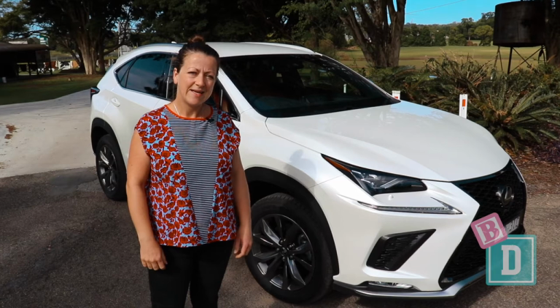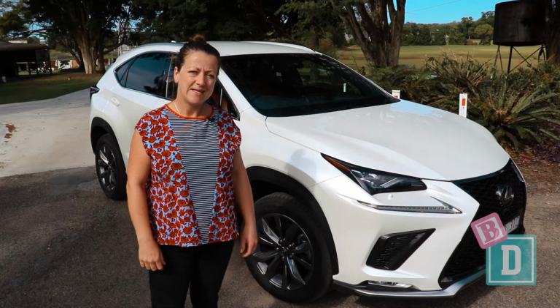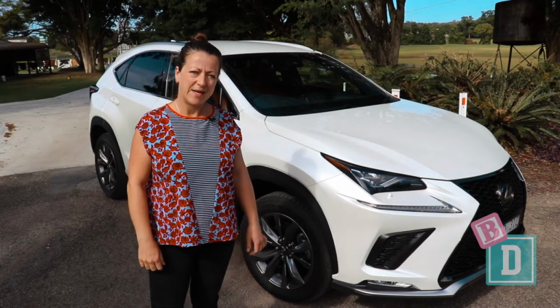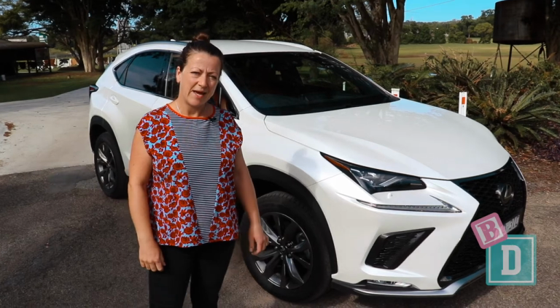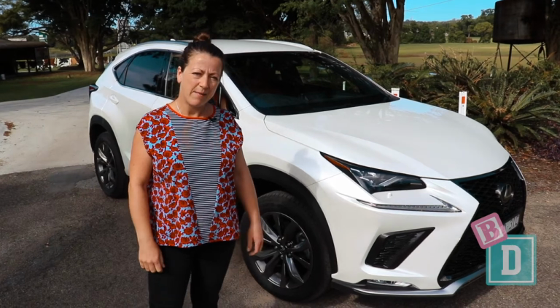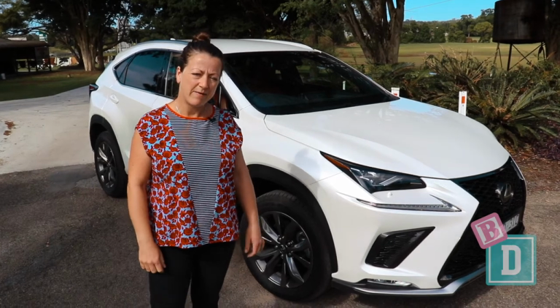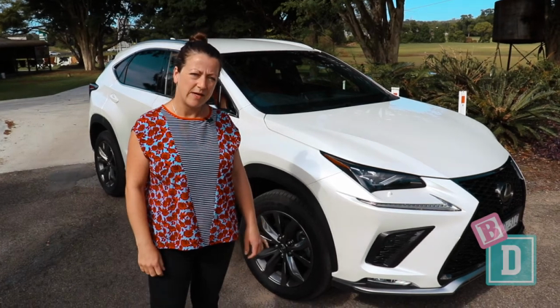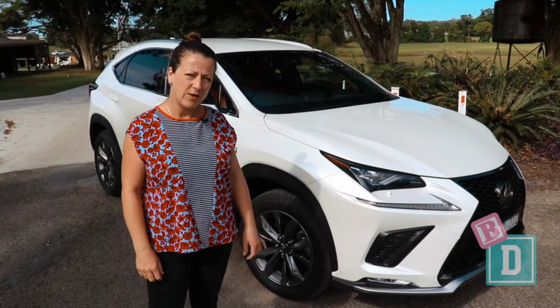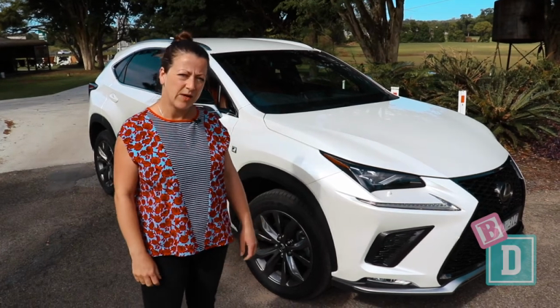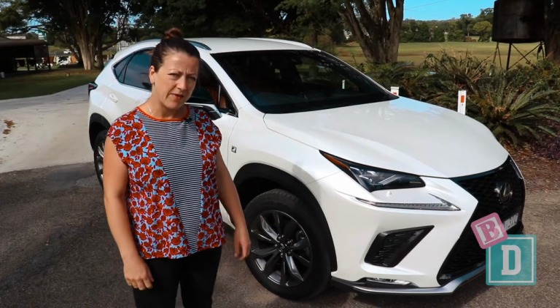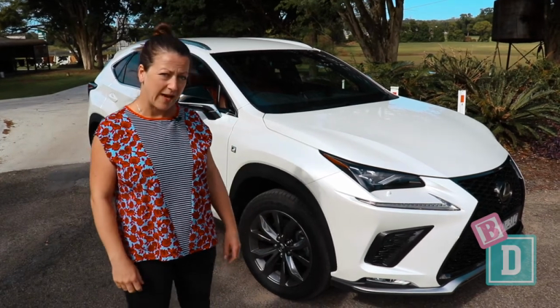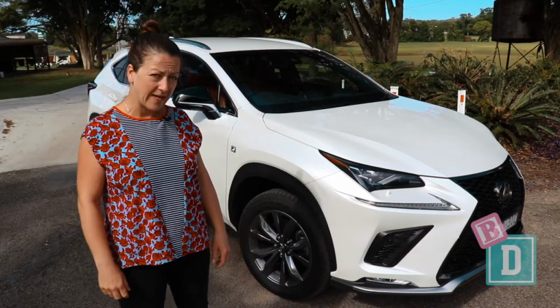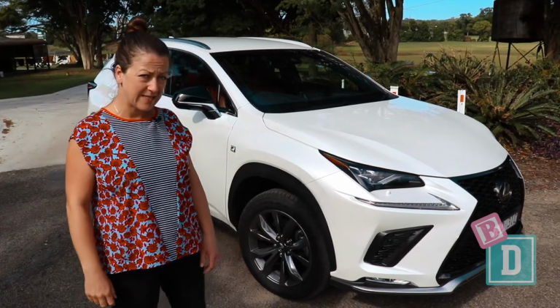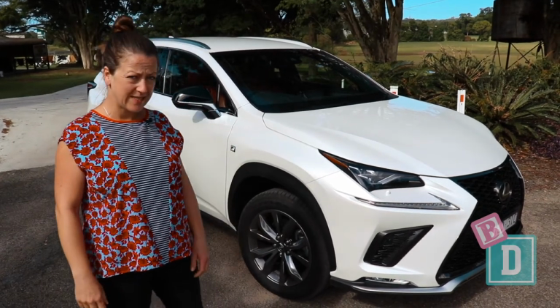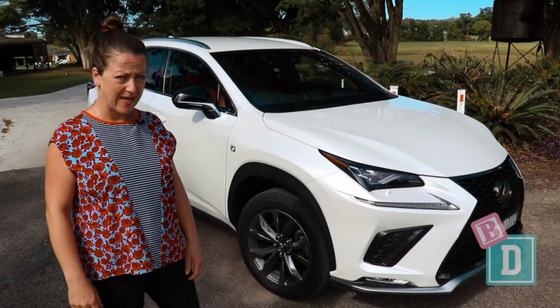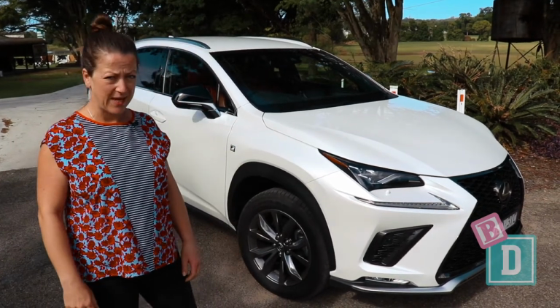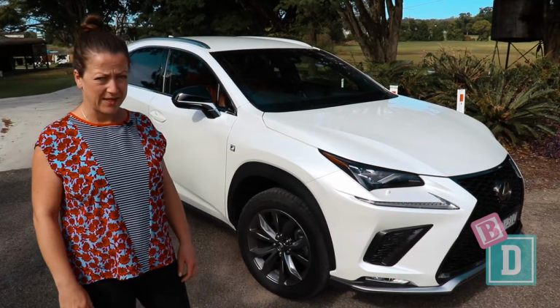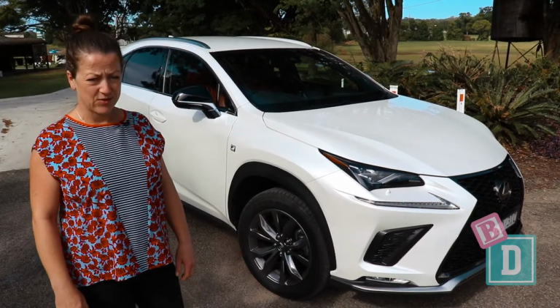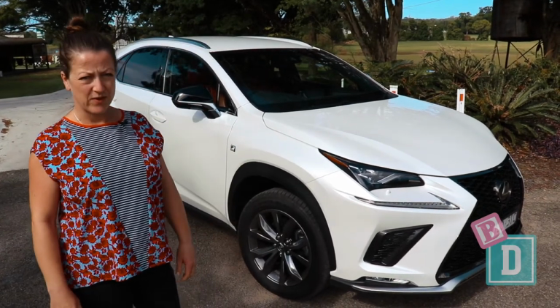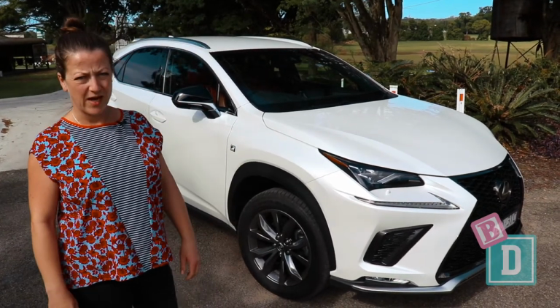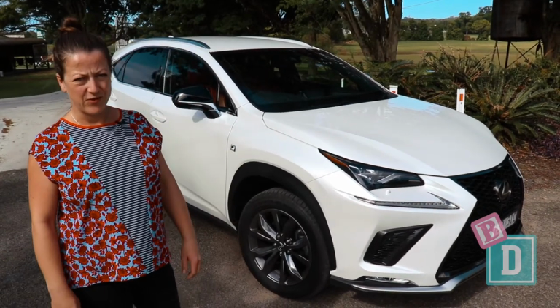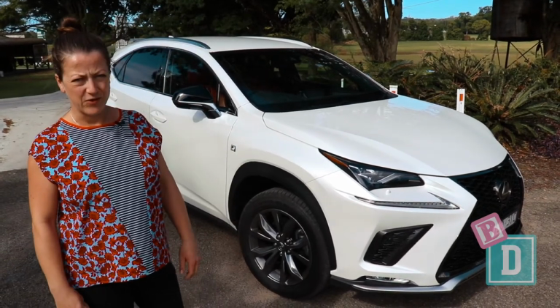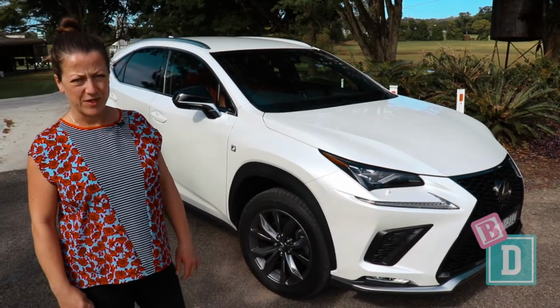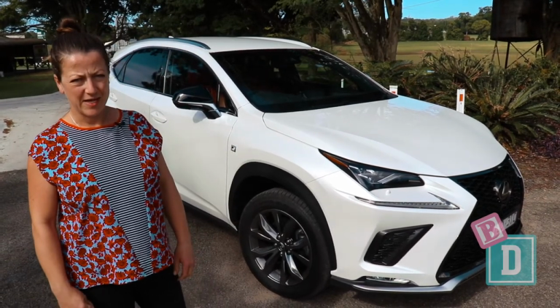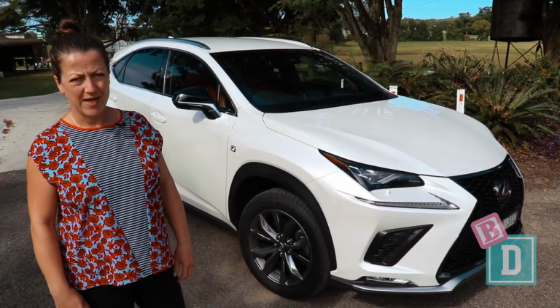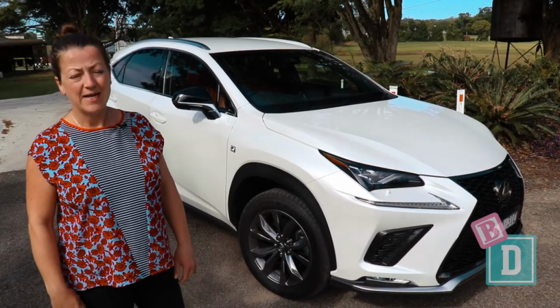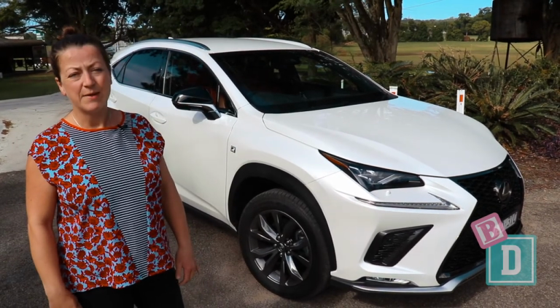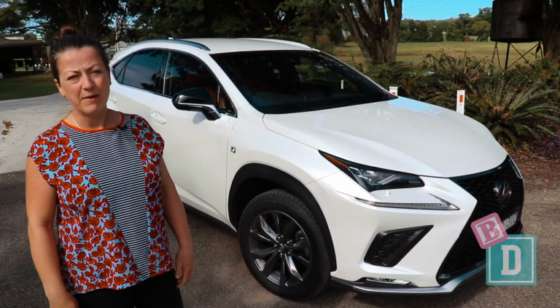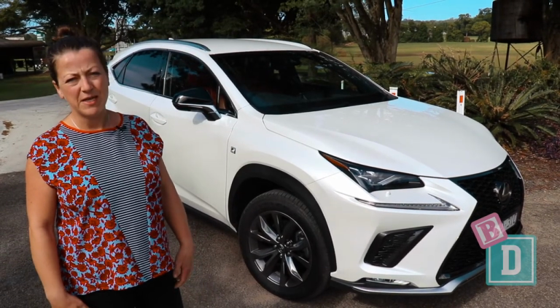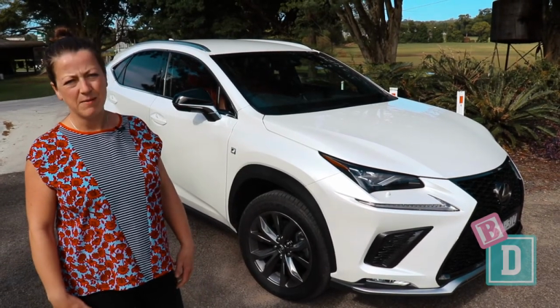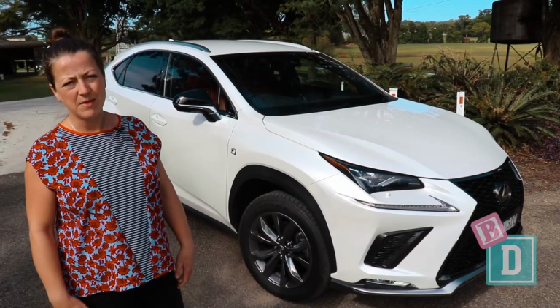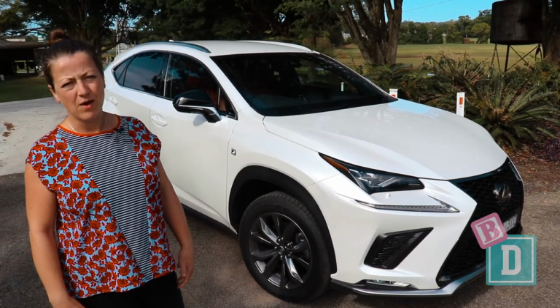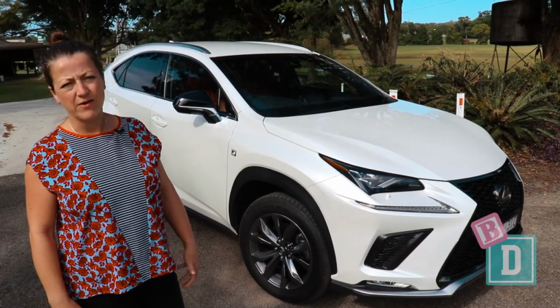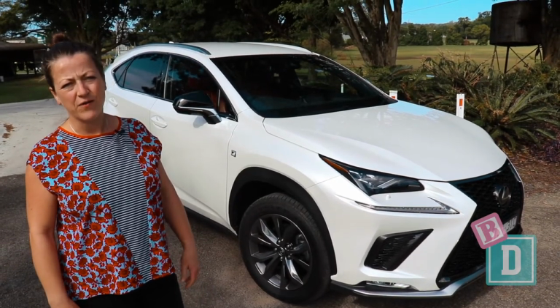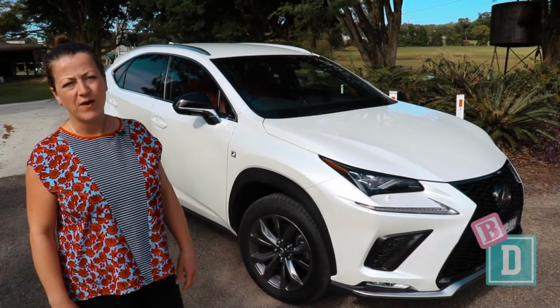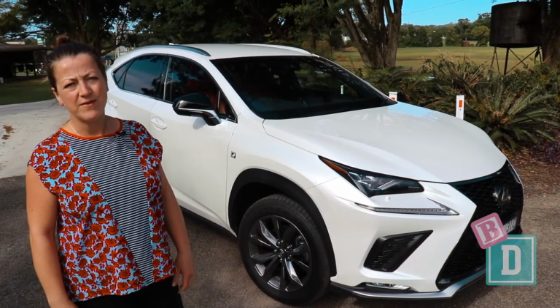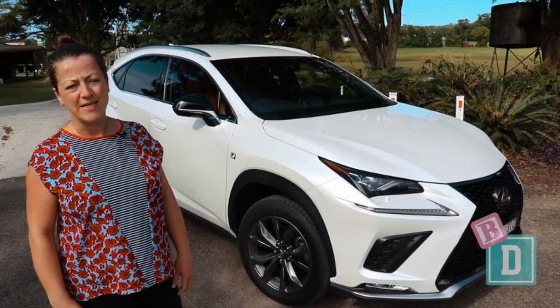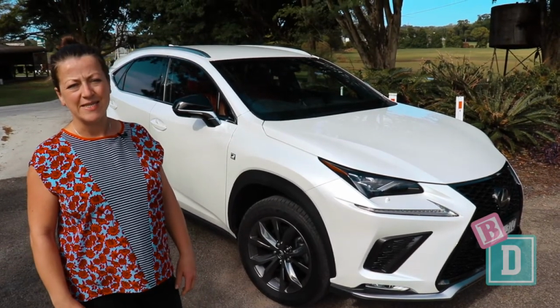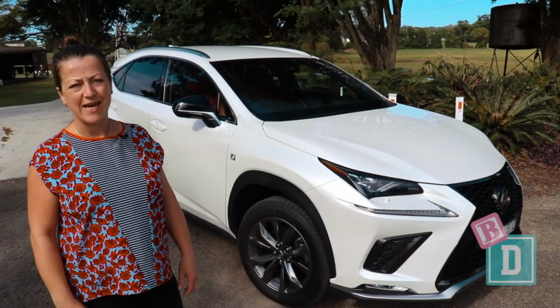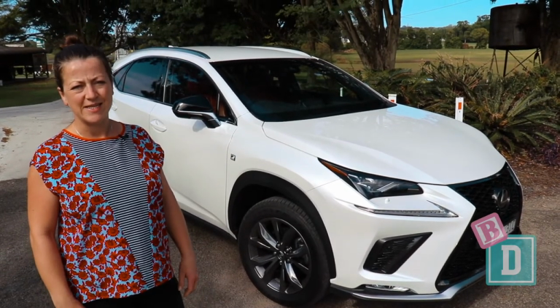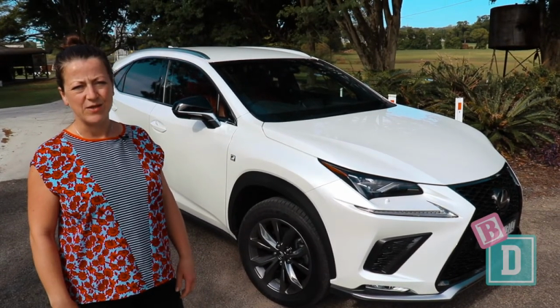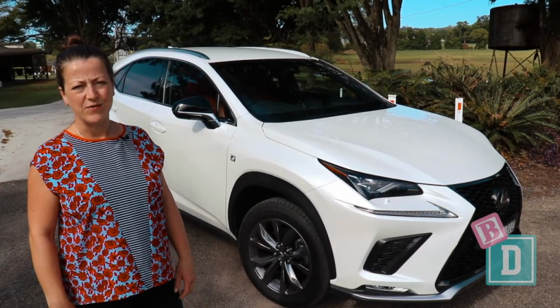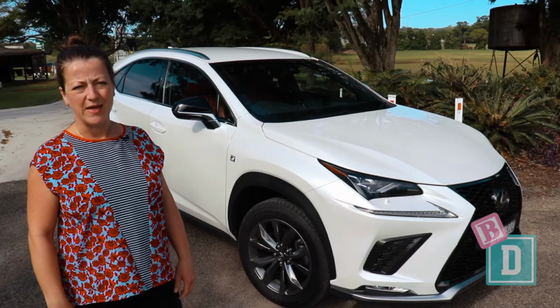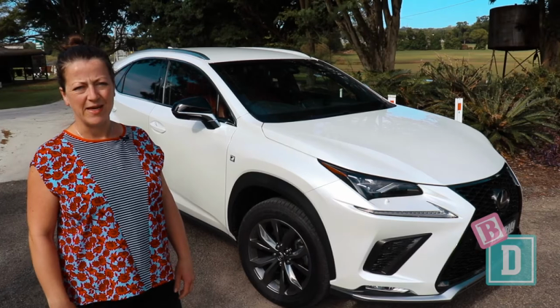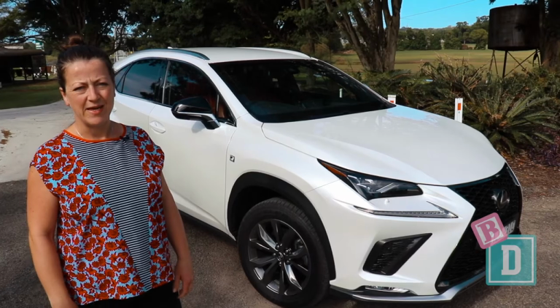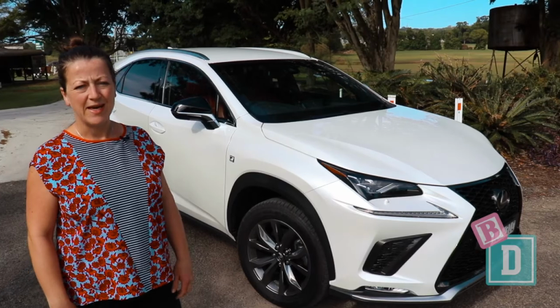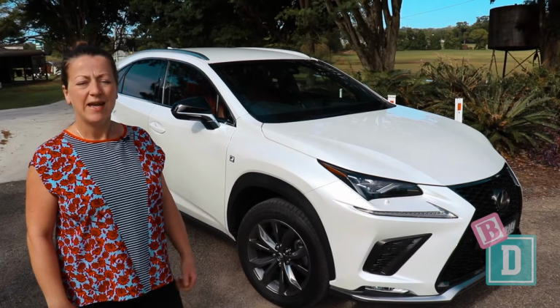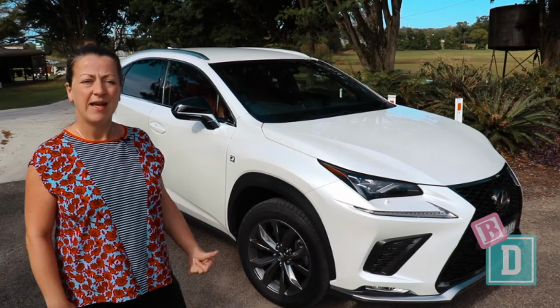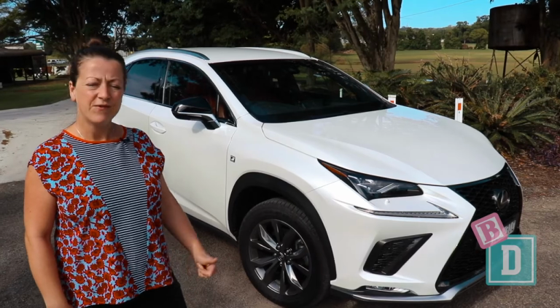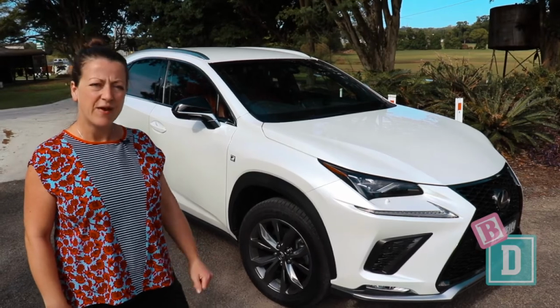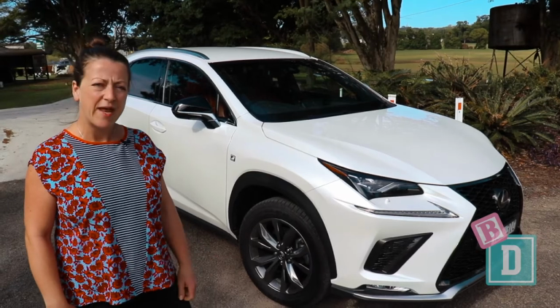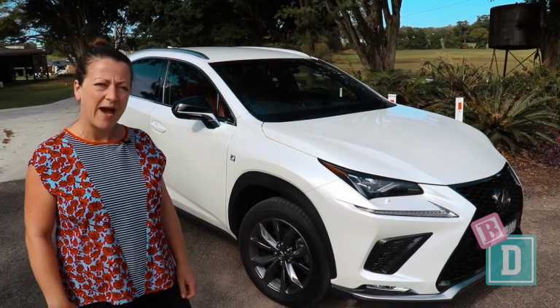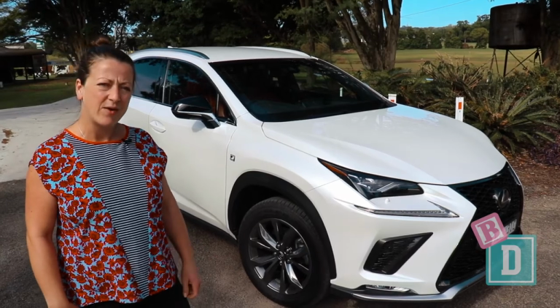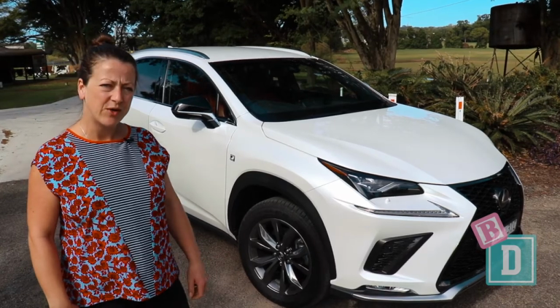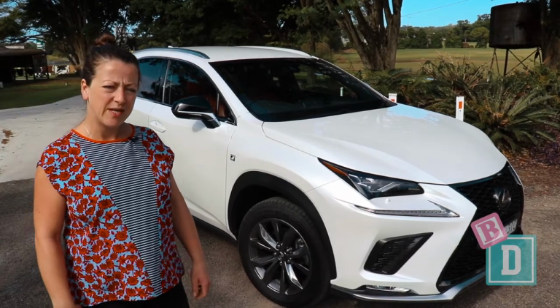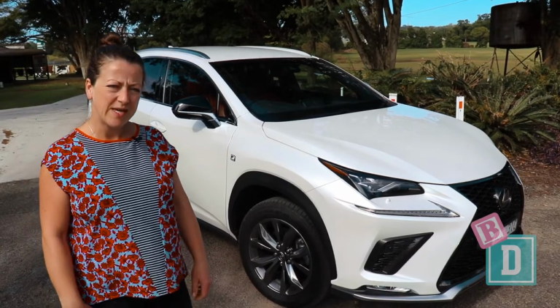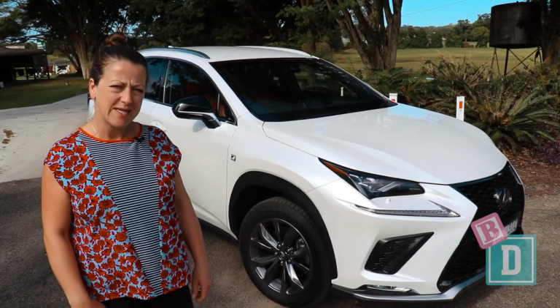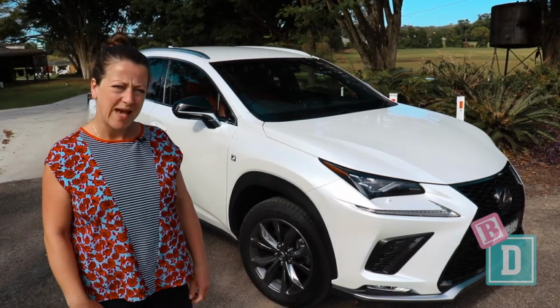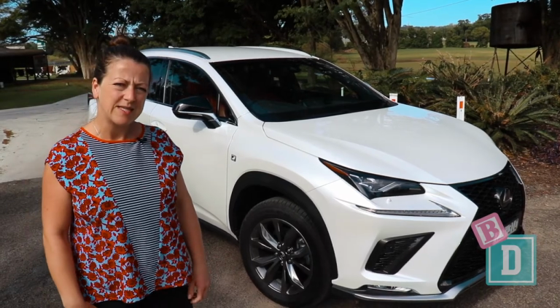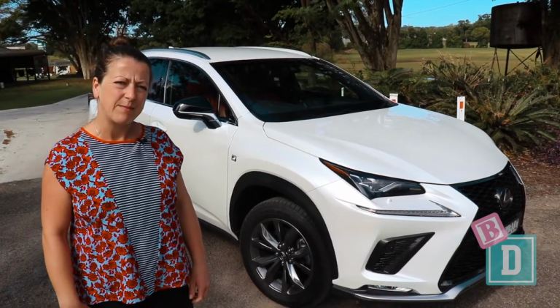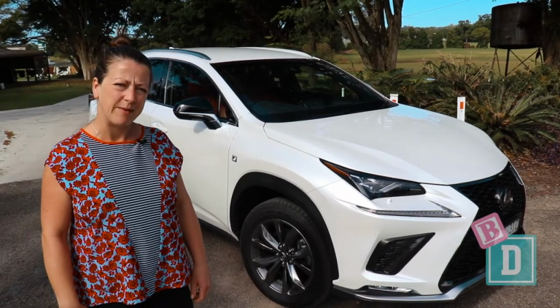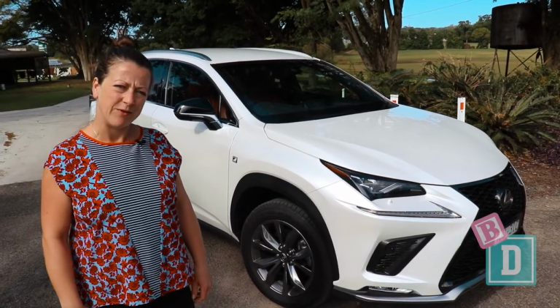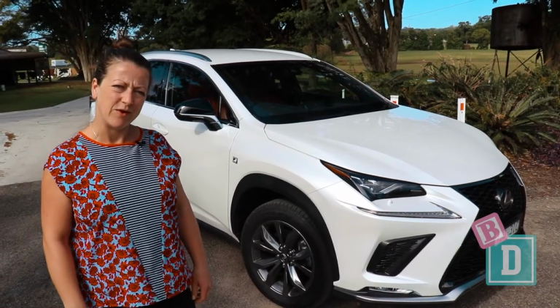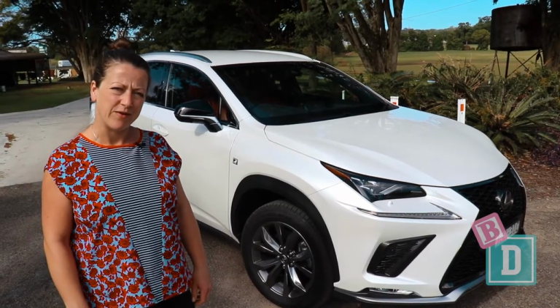Today I'm having a look at the Lexus NX300. It's a medium-sized five-seater SUV. Let's find out how good it is as a baby drive.